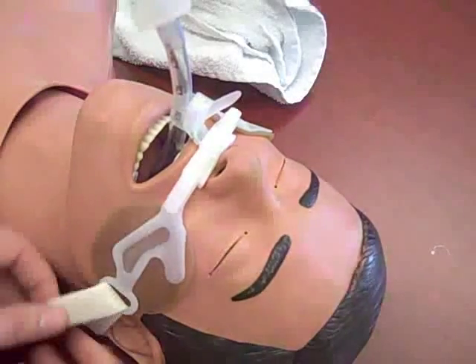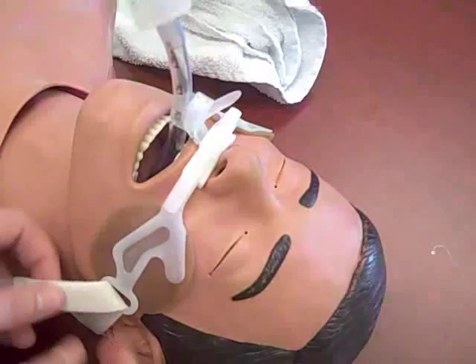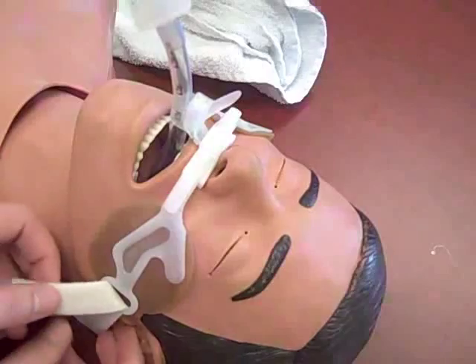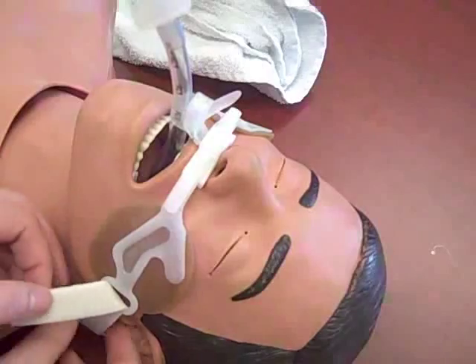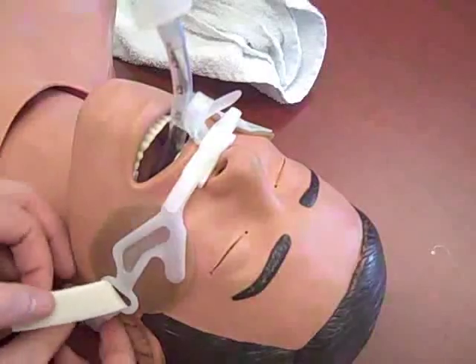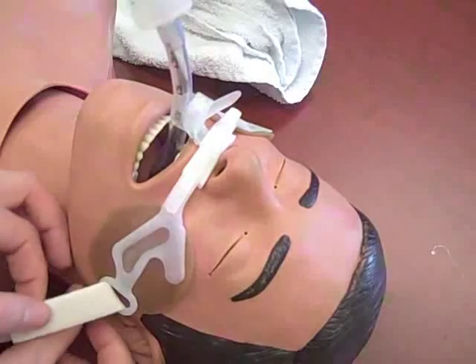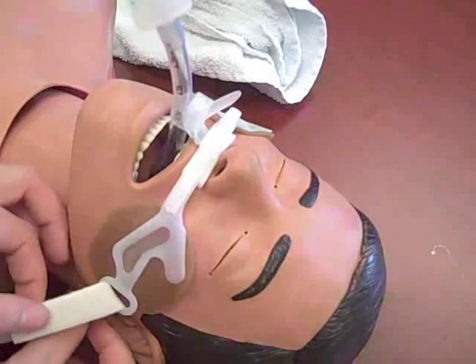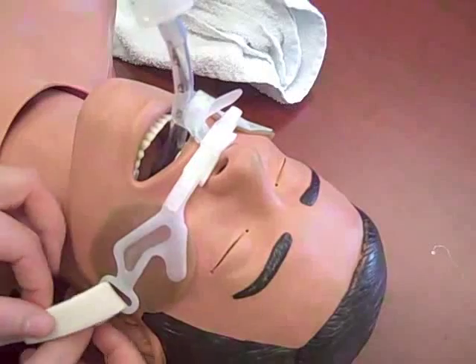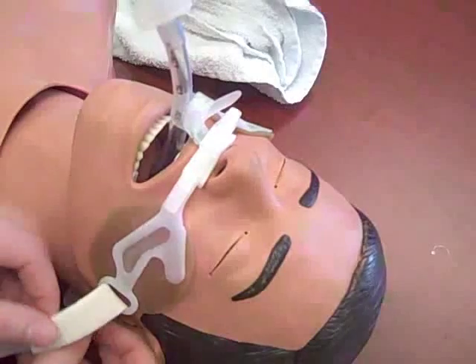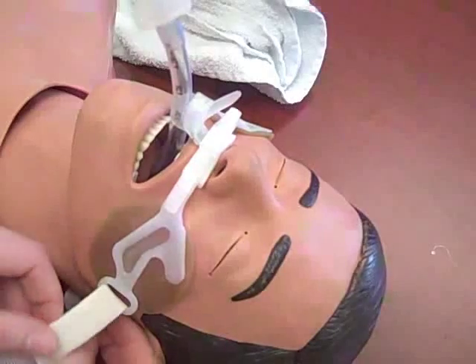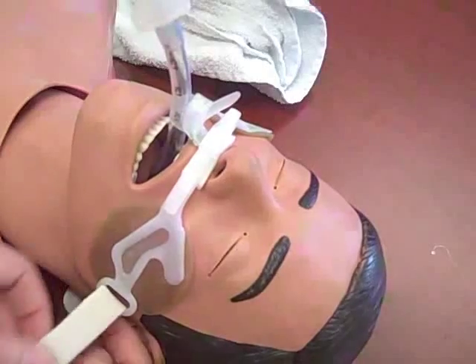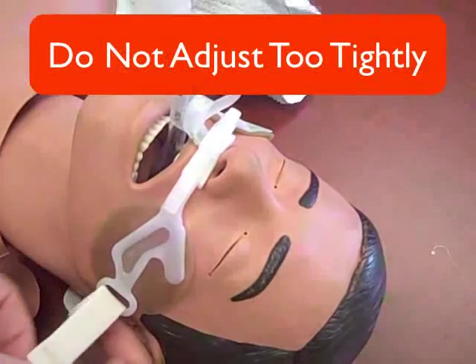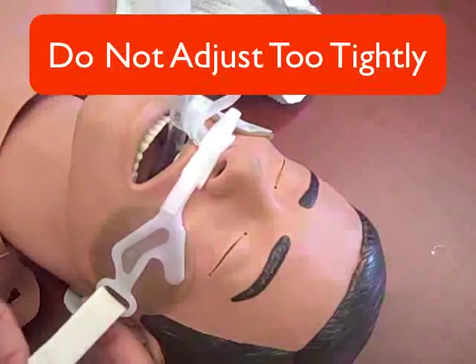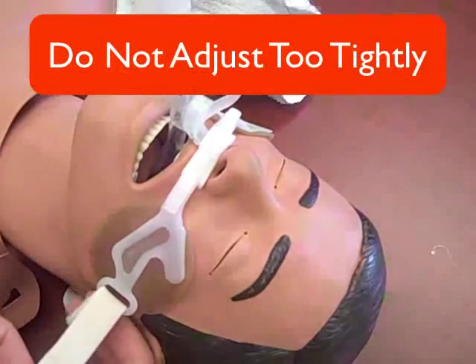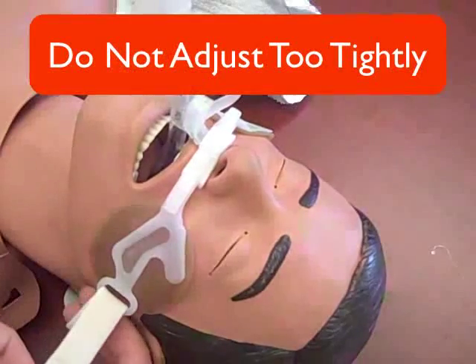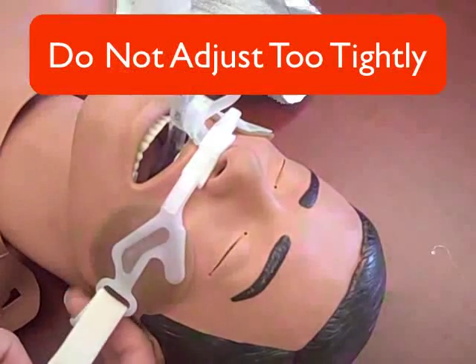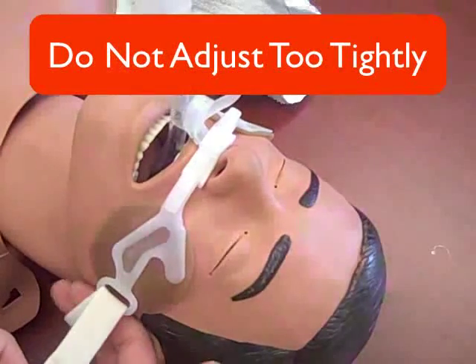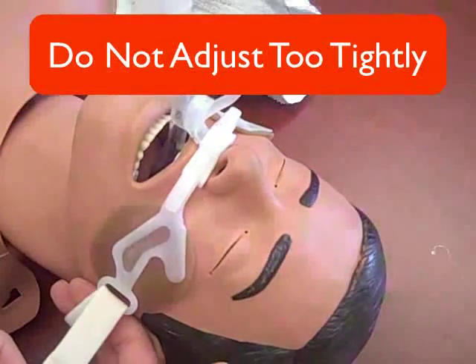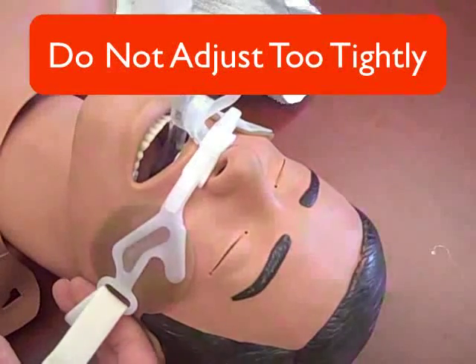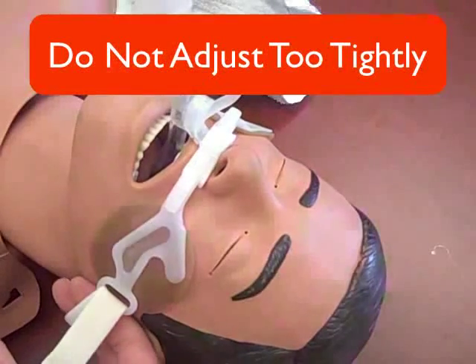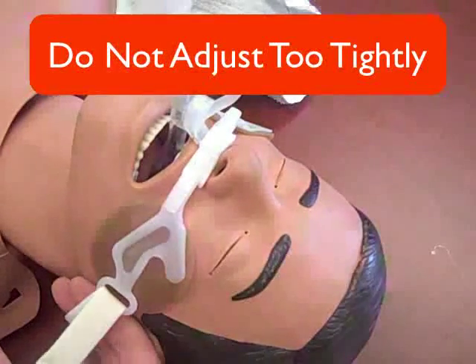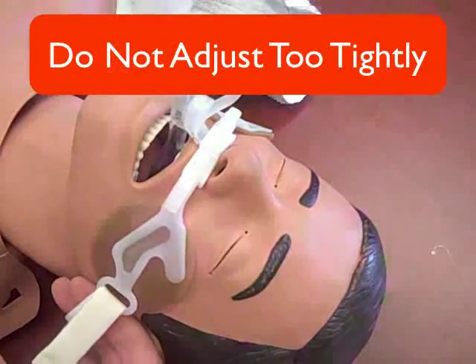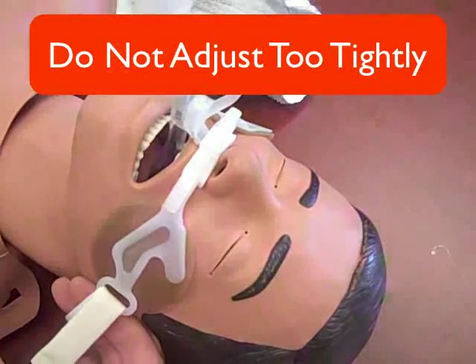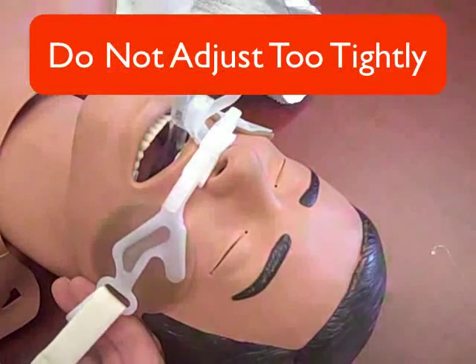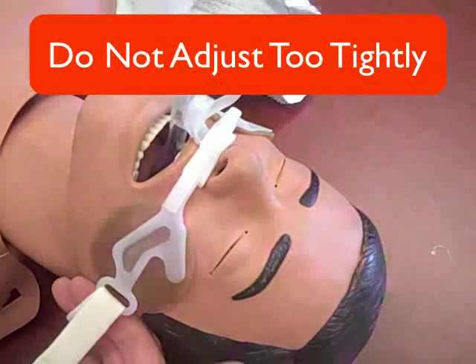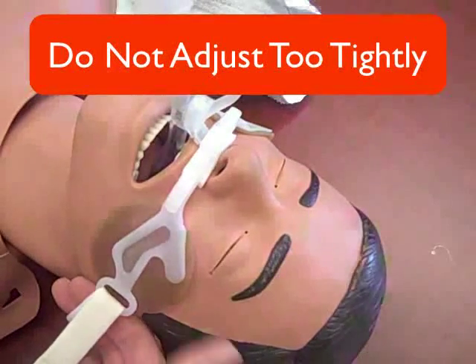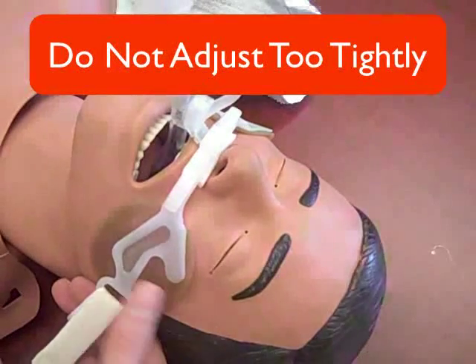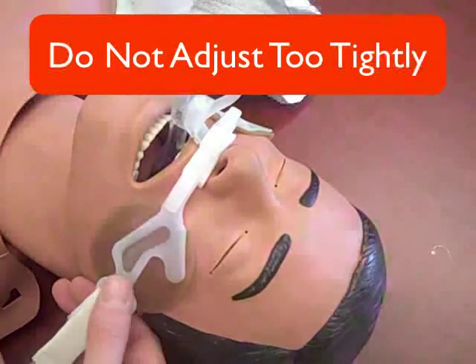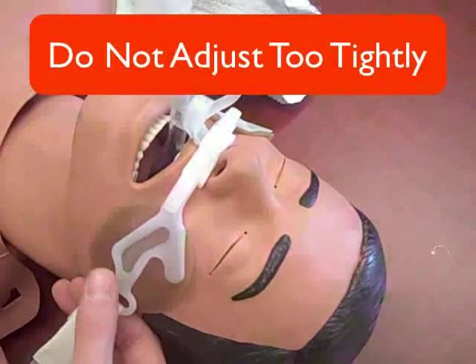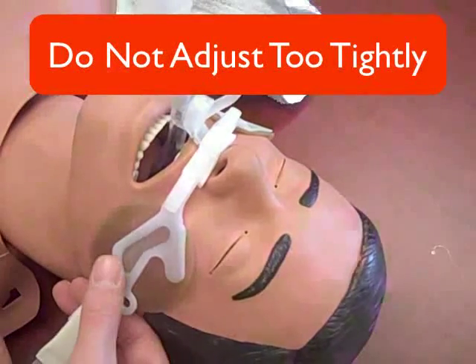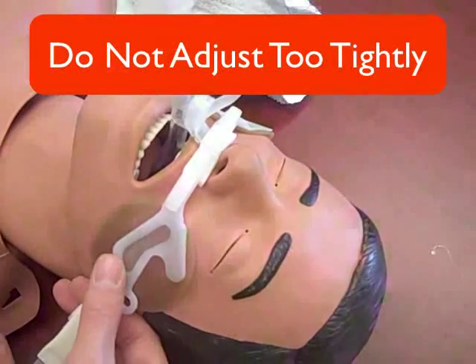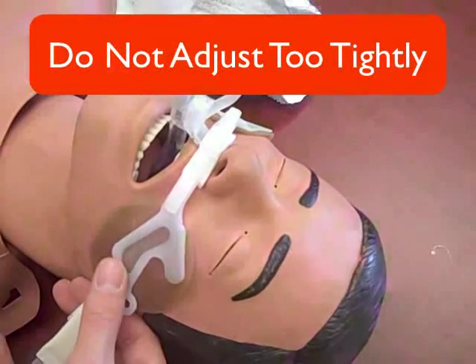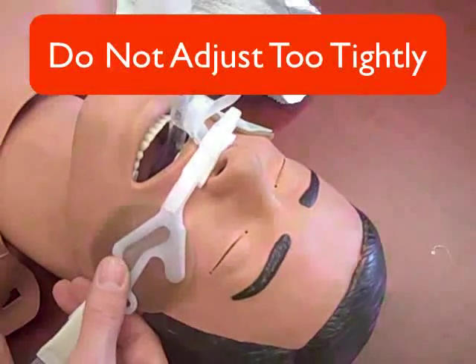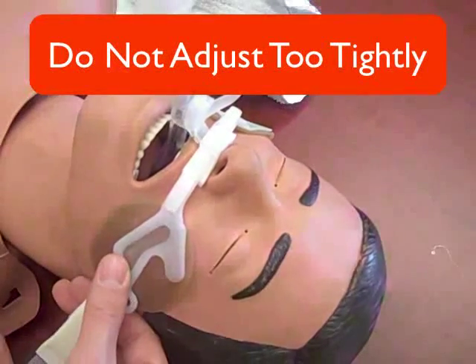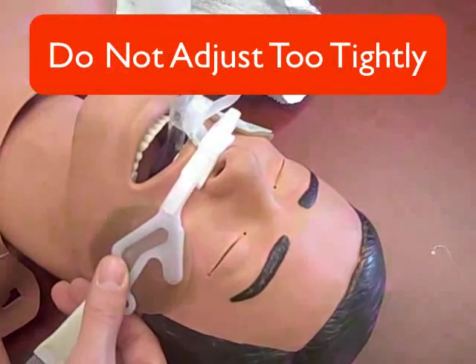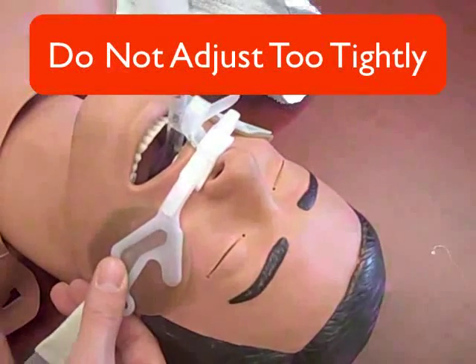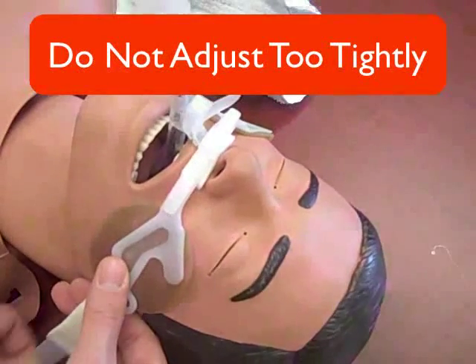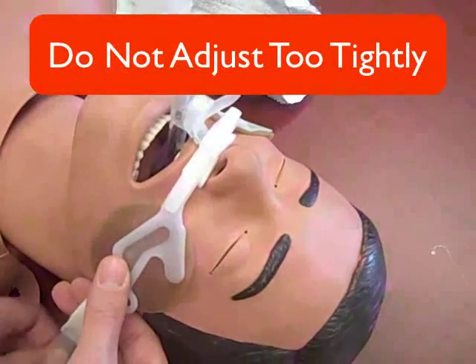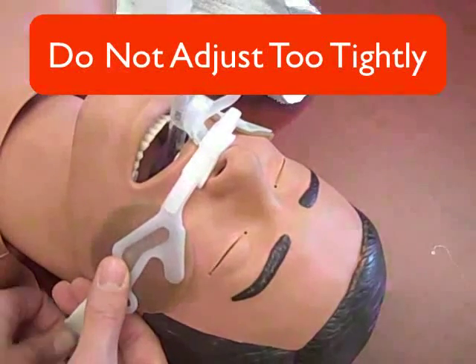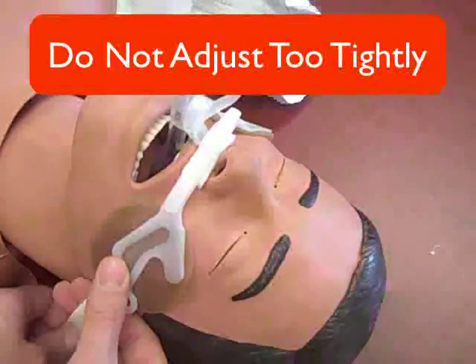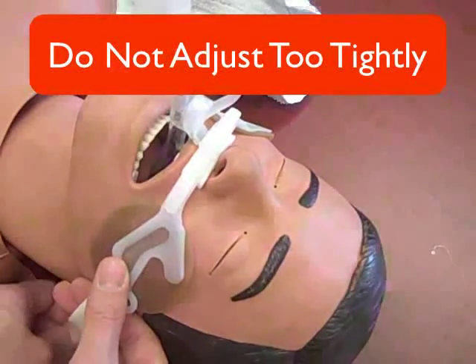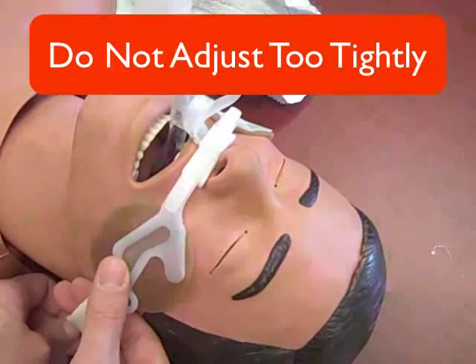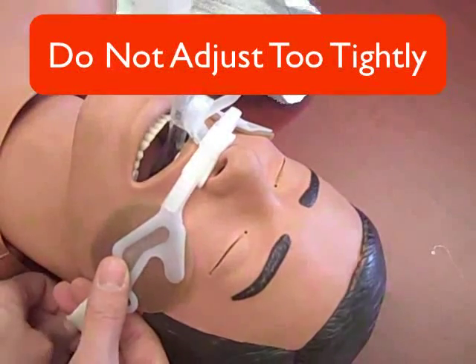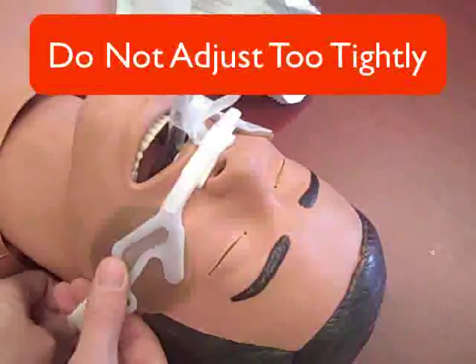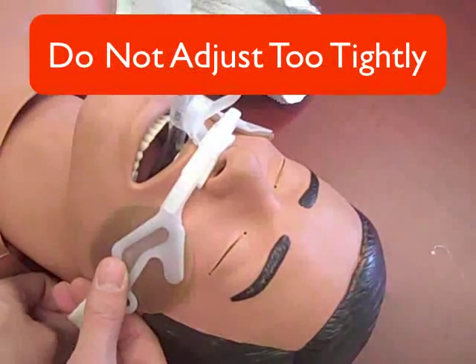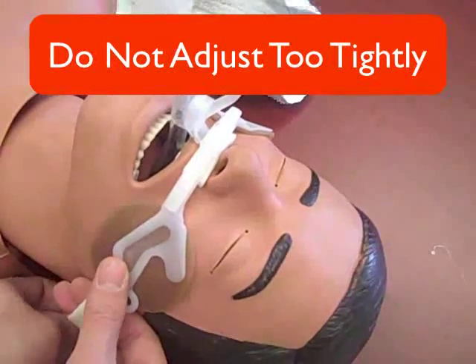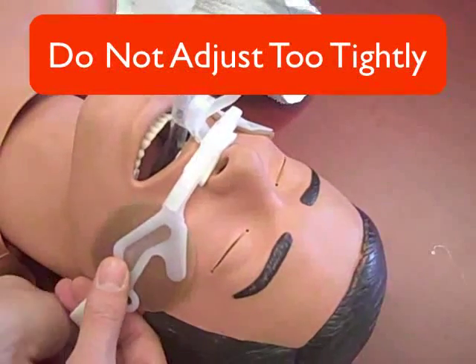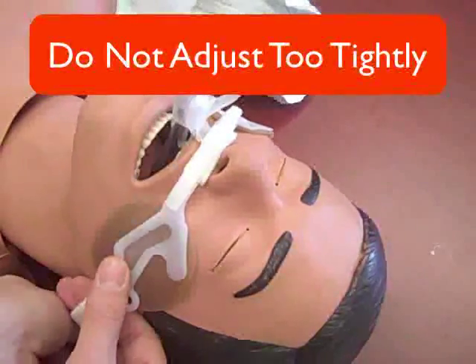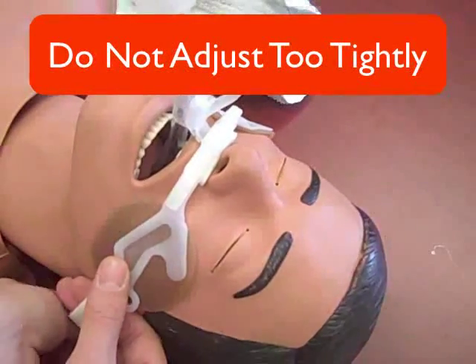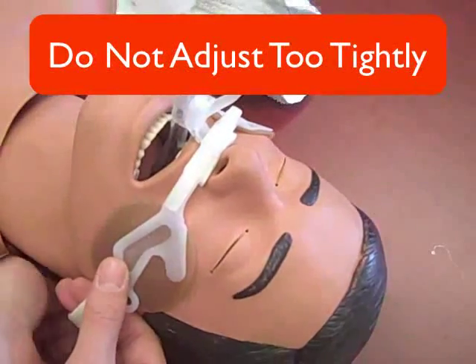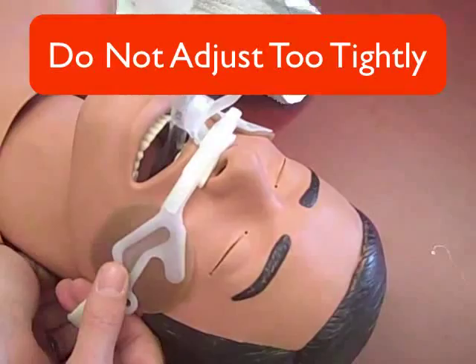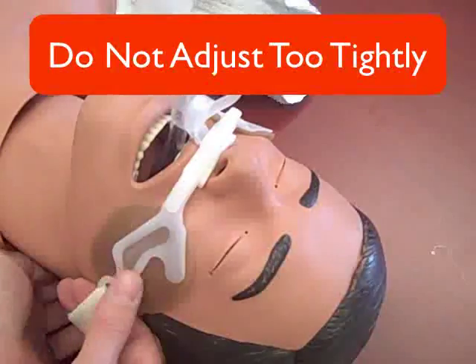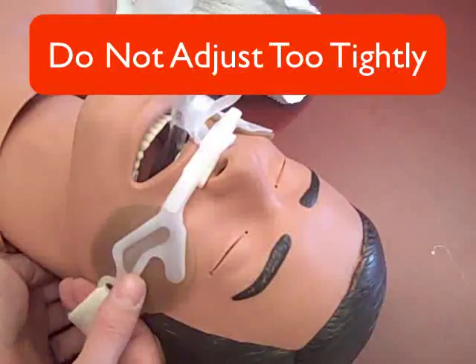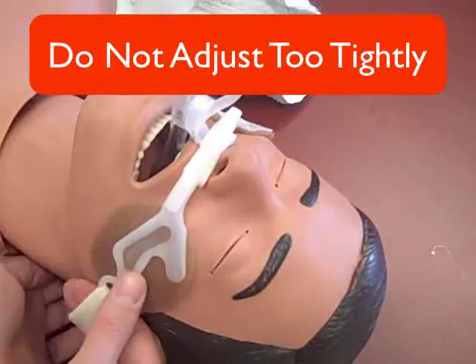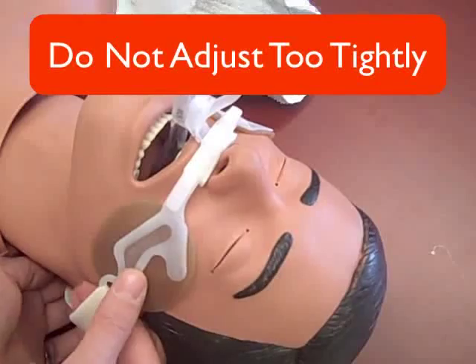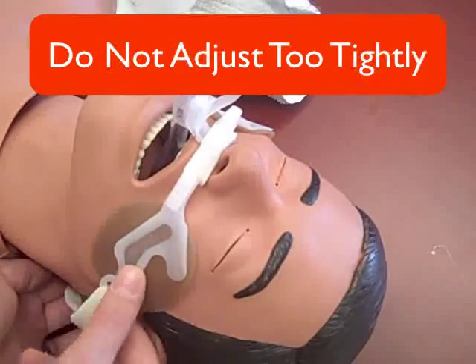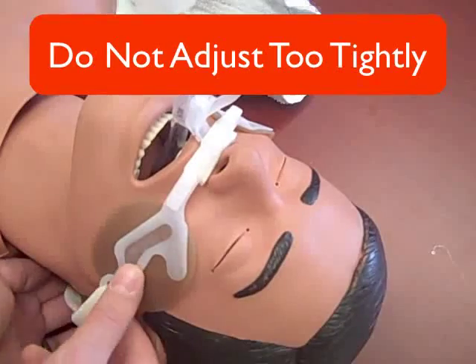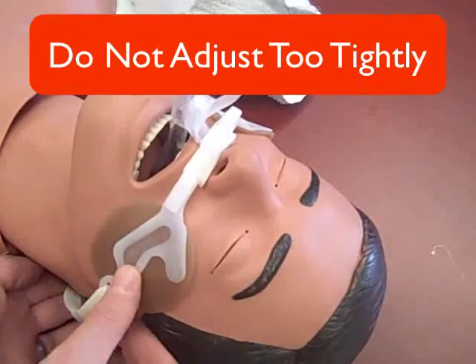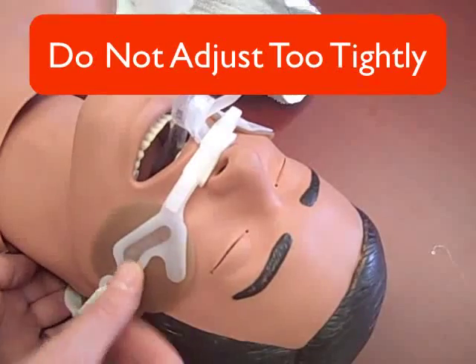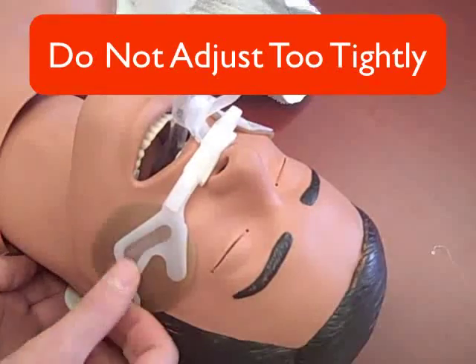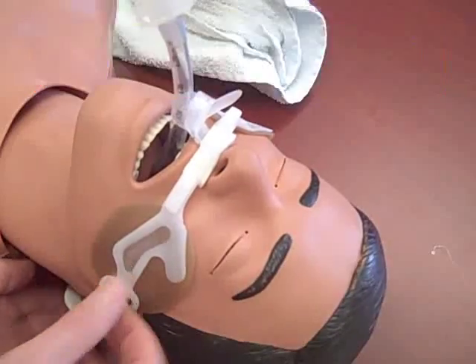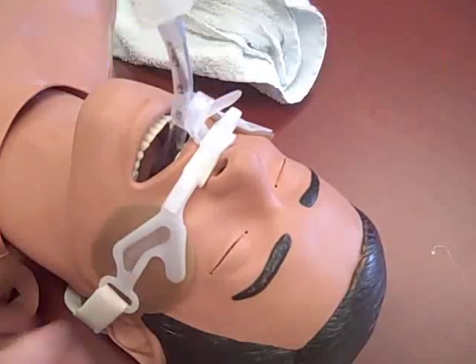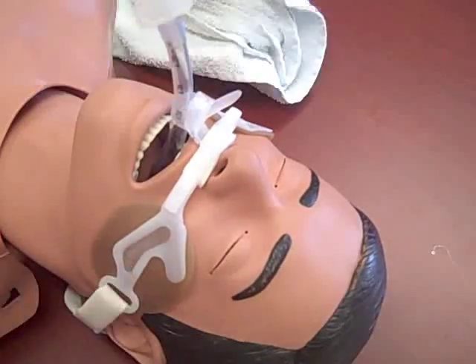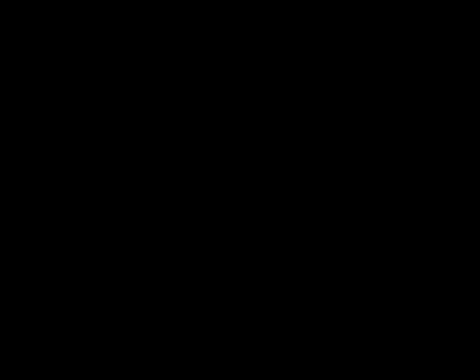When it is time to change the AnchorFast or to extubate the patient, pull back on the clamp to release. Make sure not to bend the clamp as it can break.